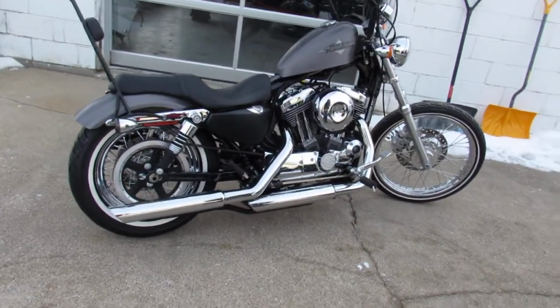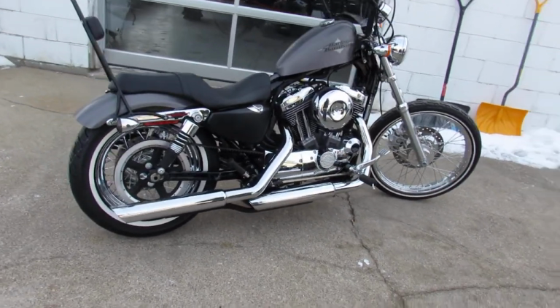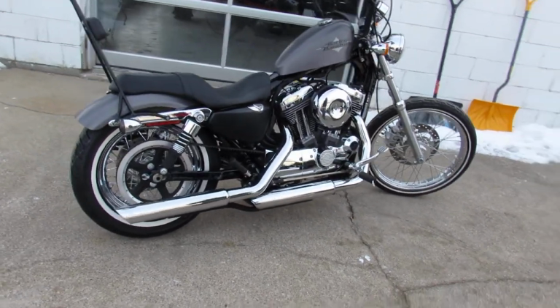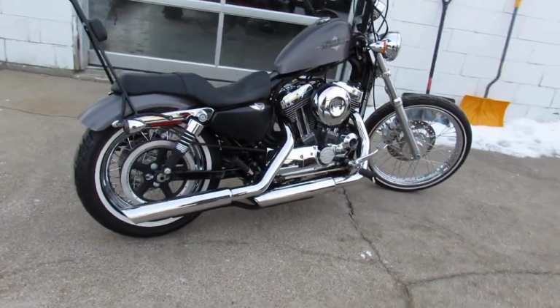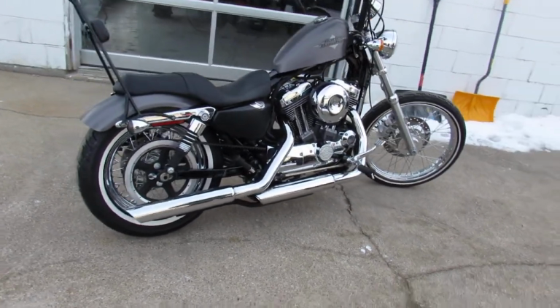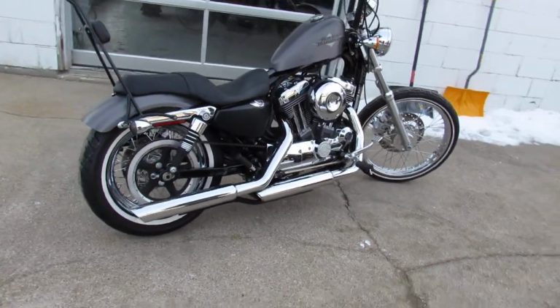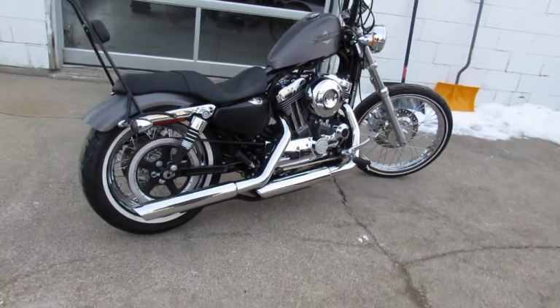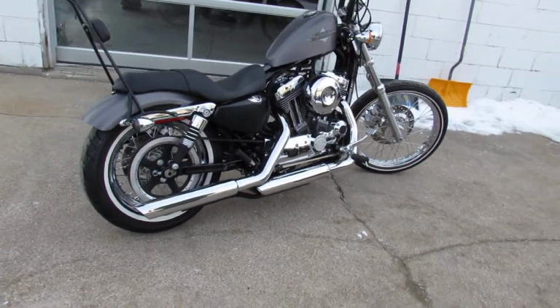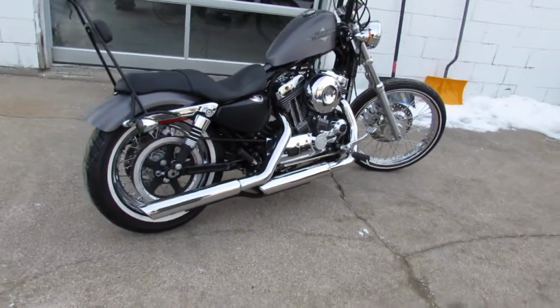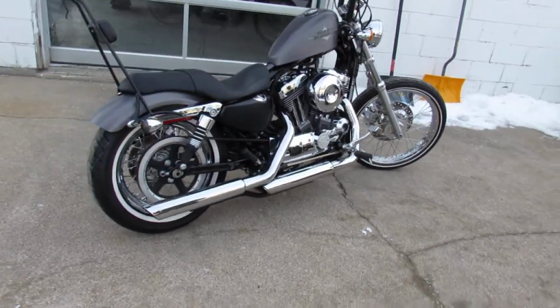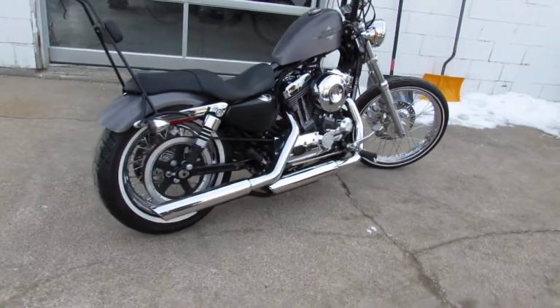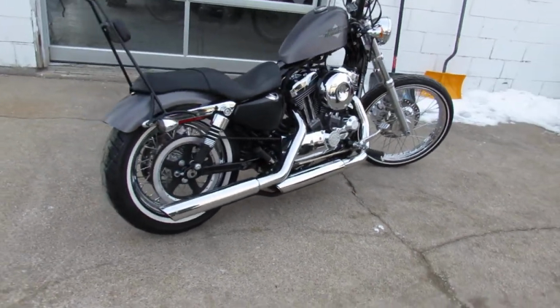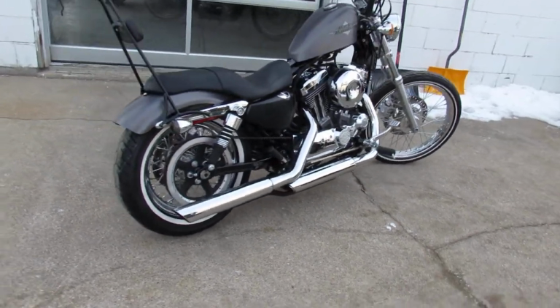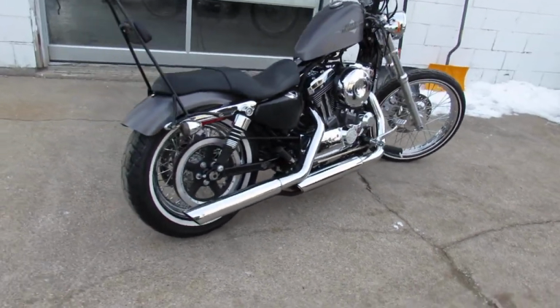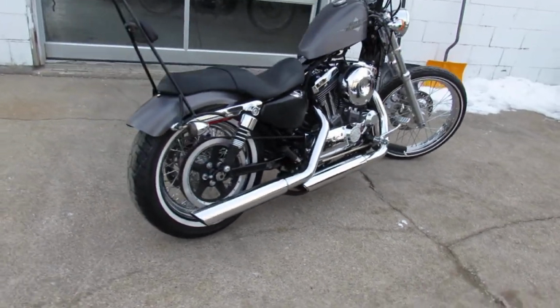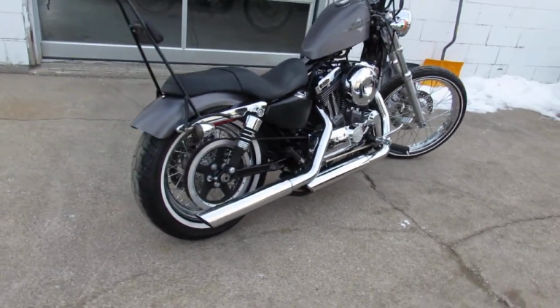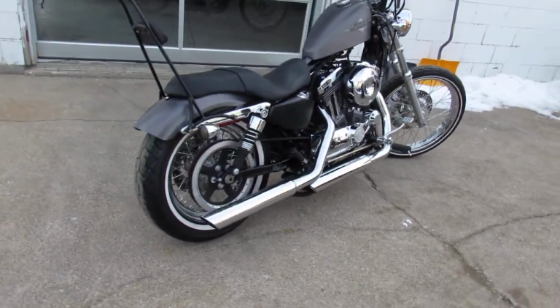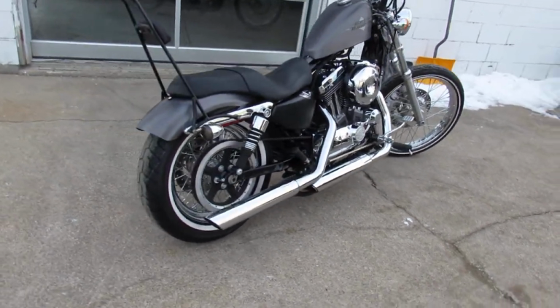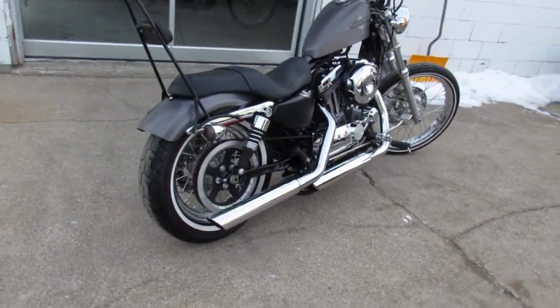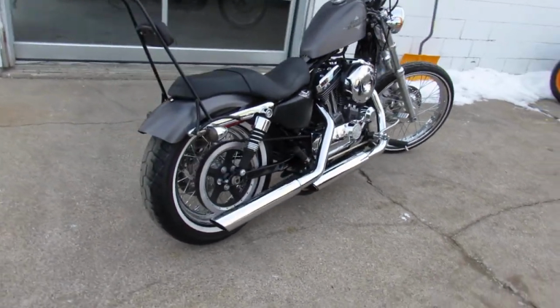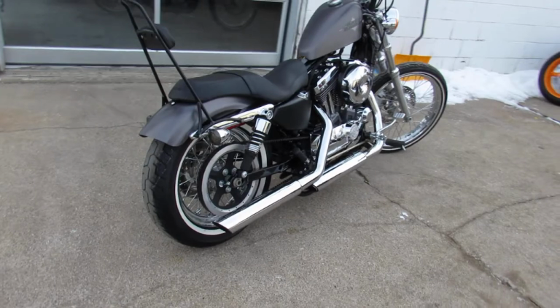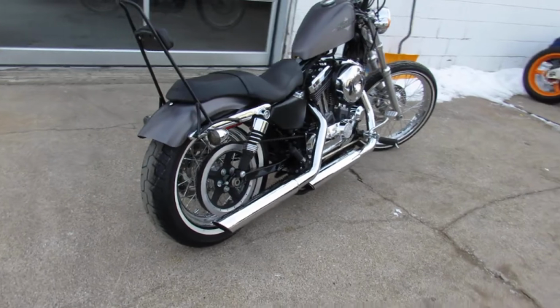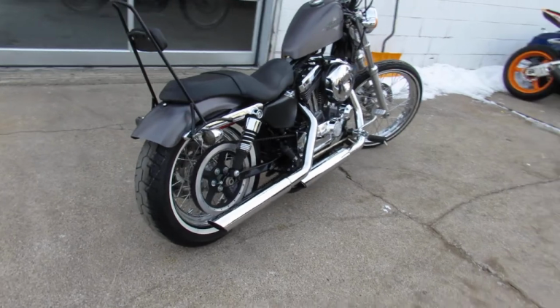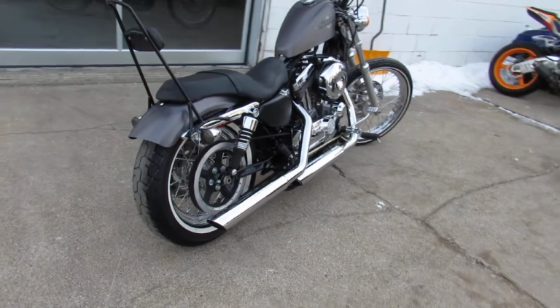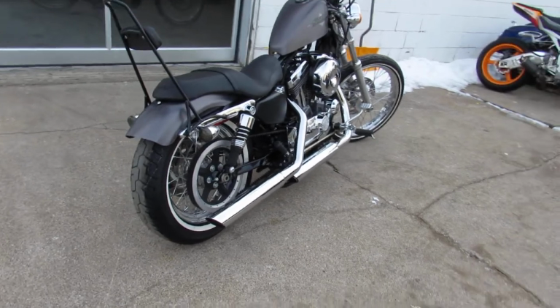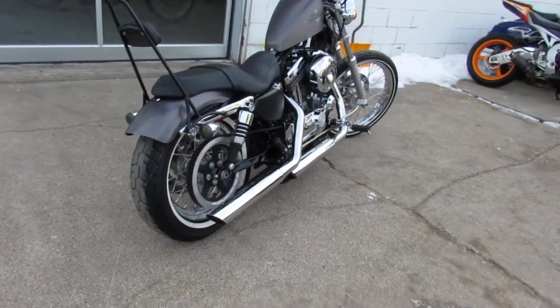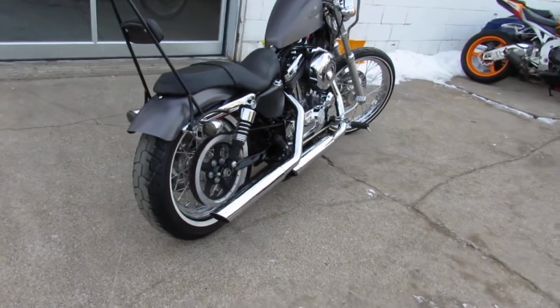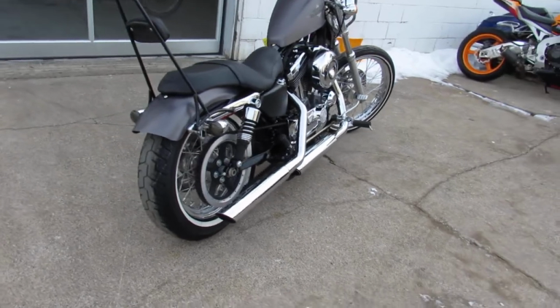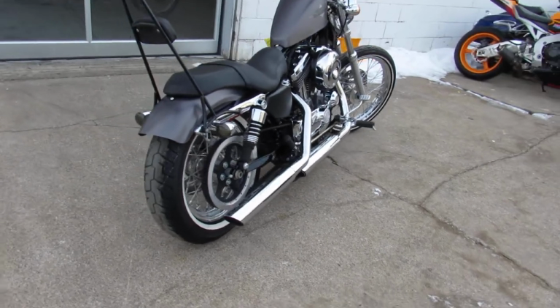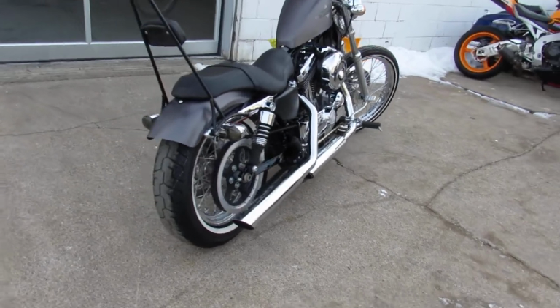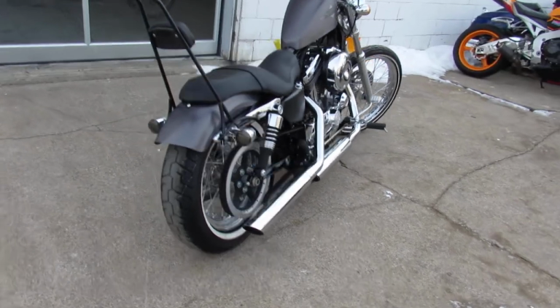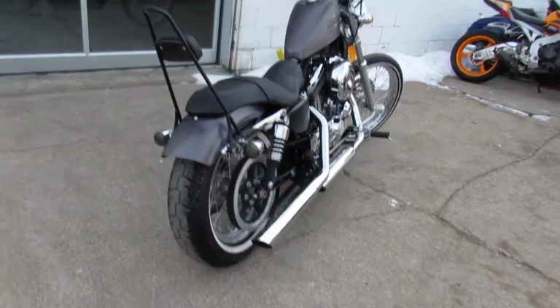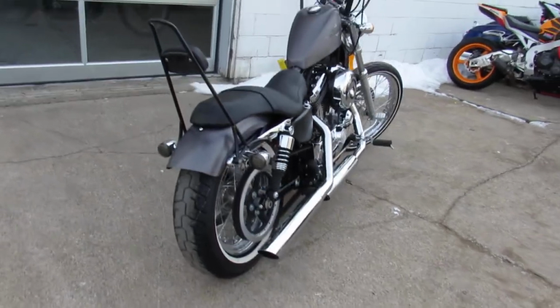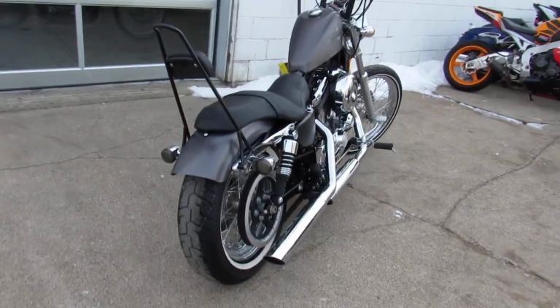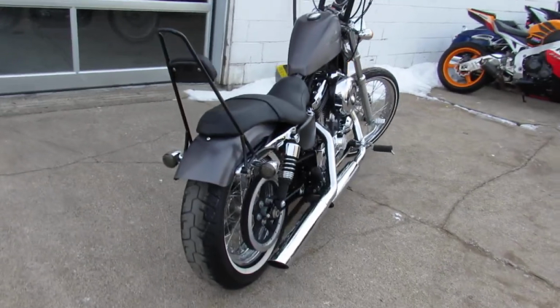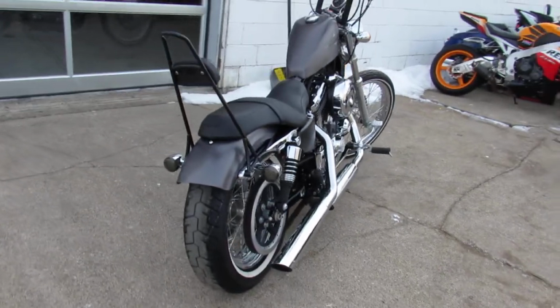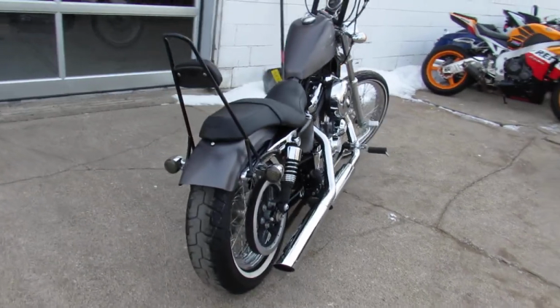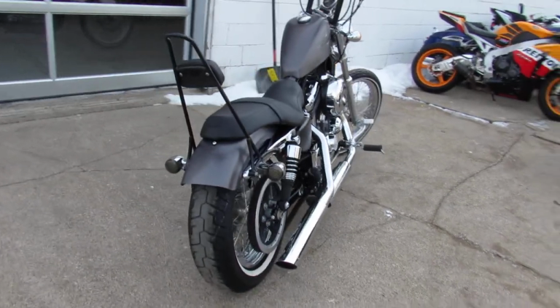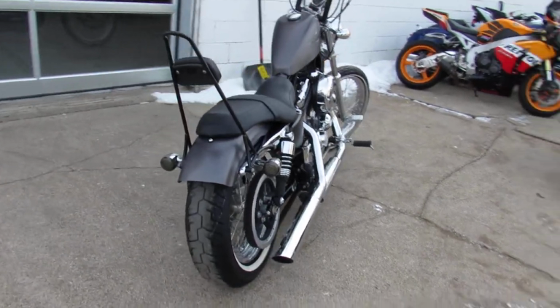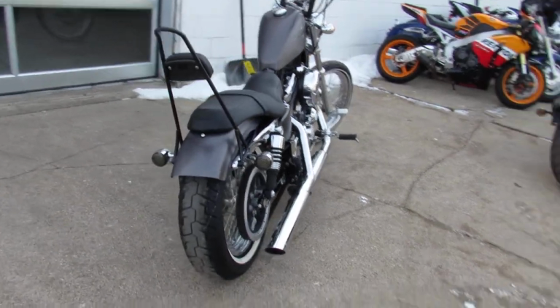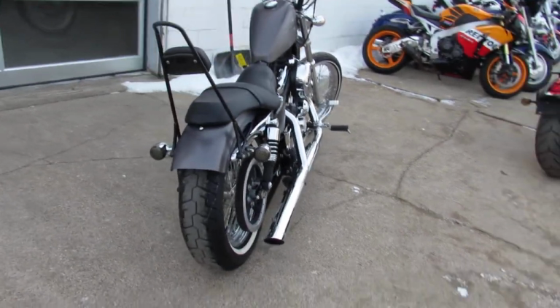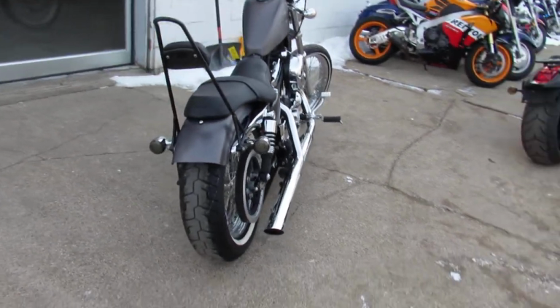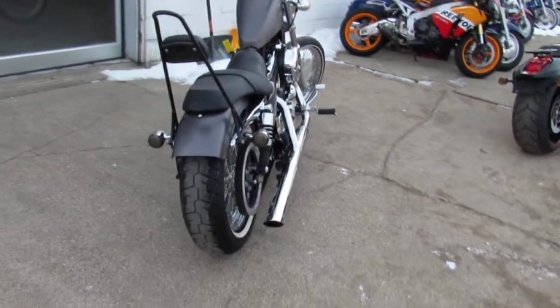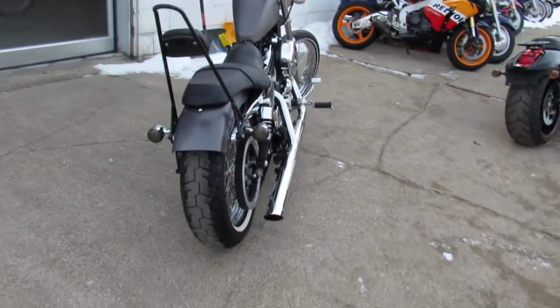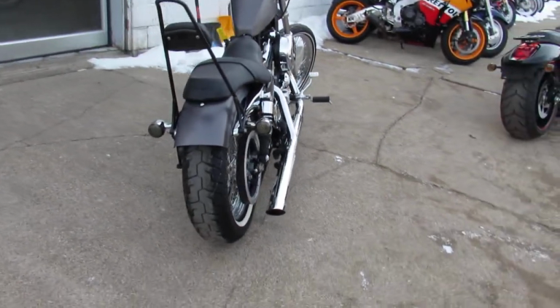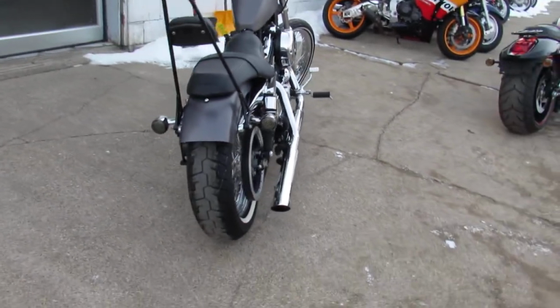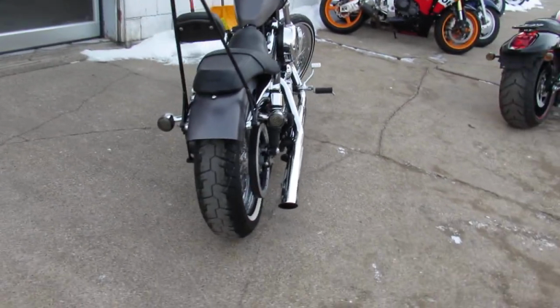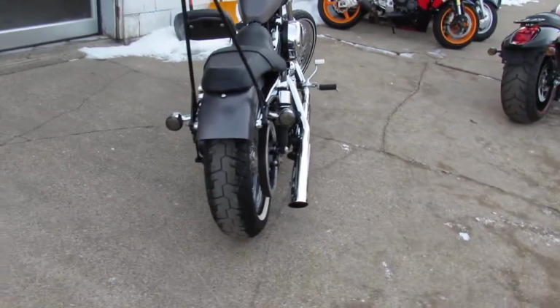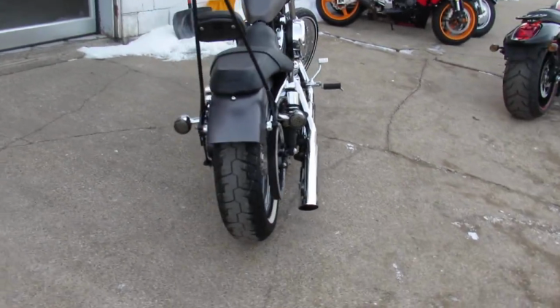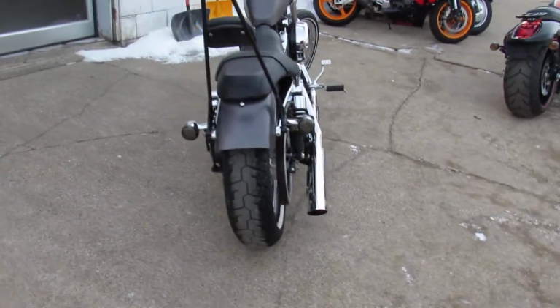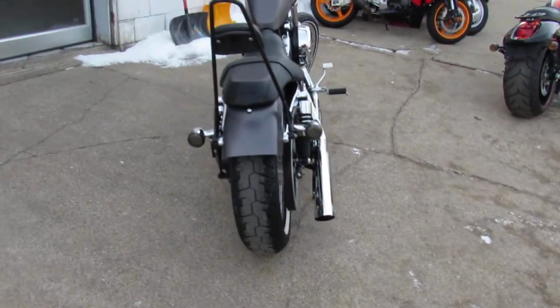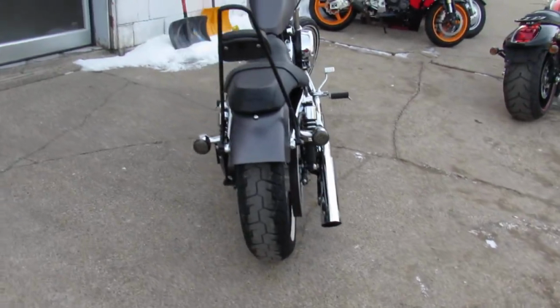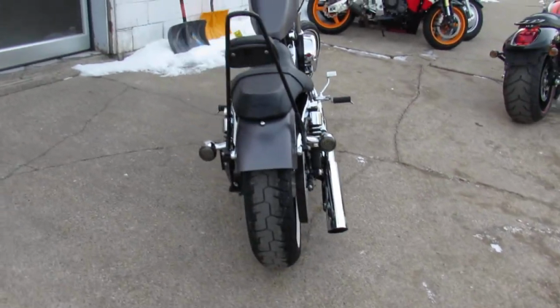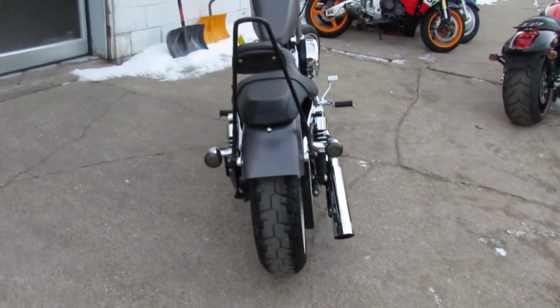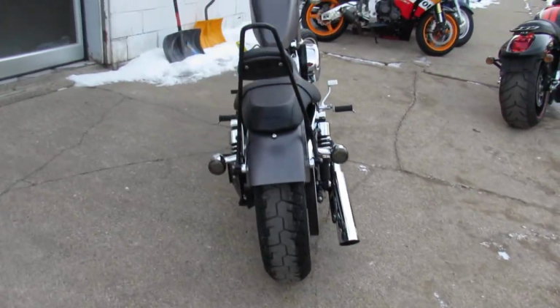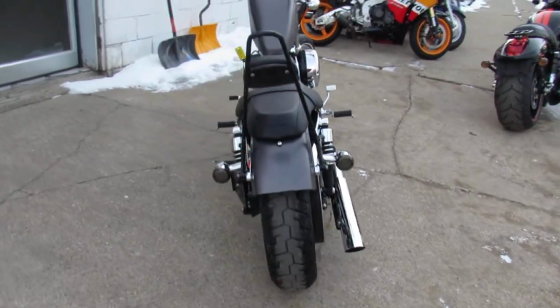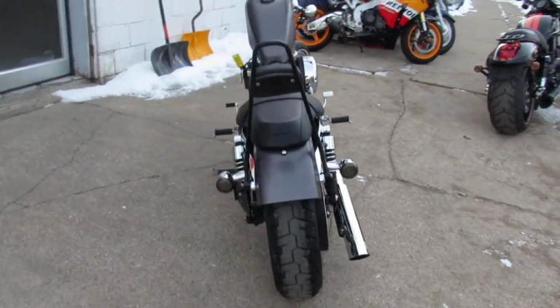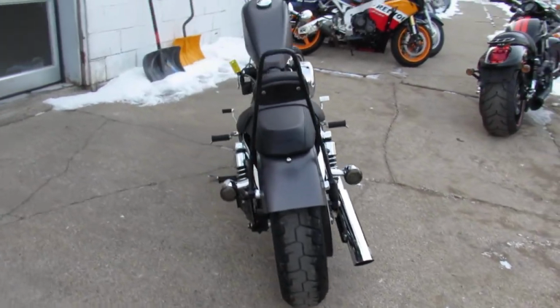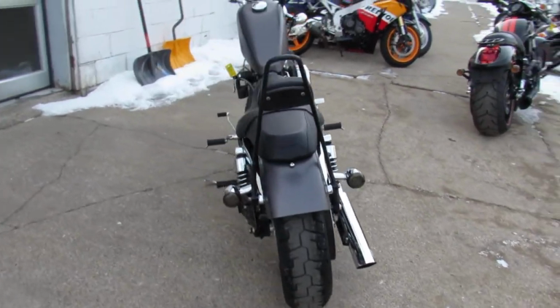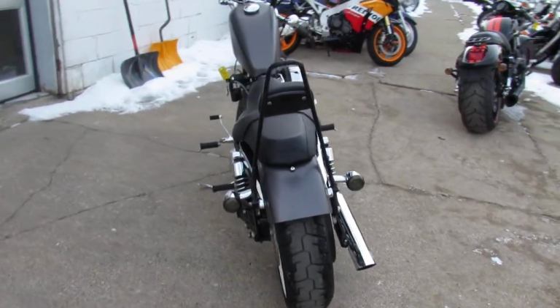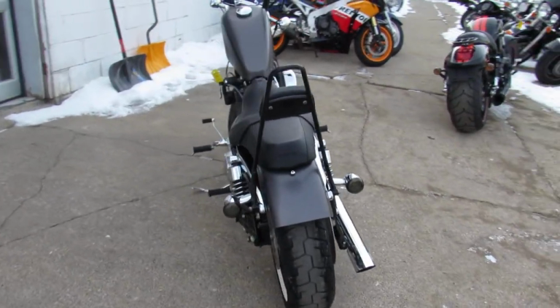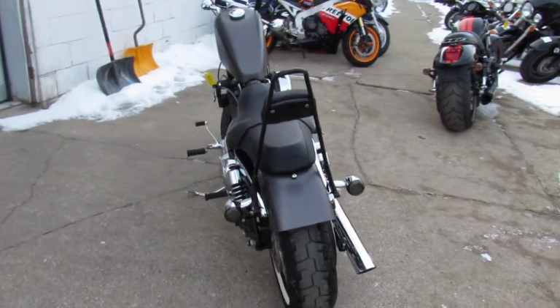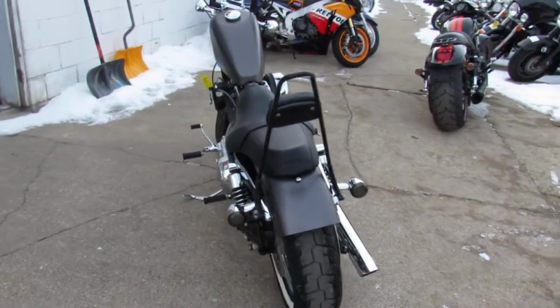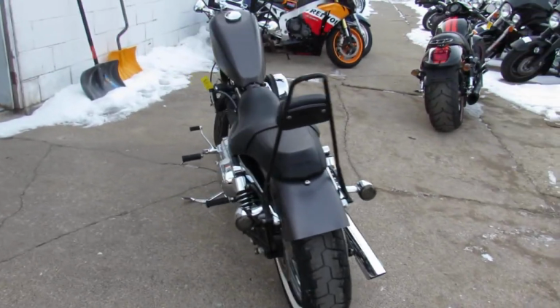It's got the chrome-laced wheels, it's got Vance and Hines exhaust. It's just been serviced here at the dealership — we're ready to roll, guys.